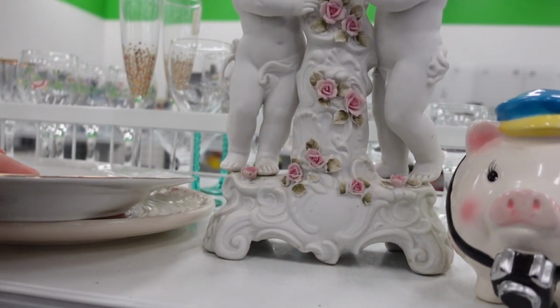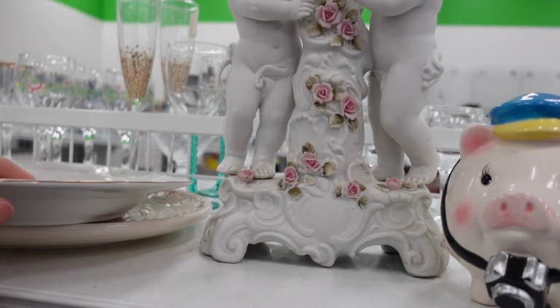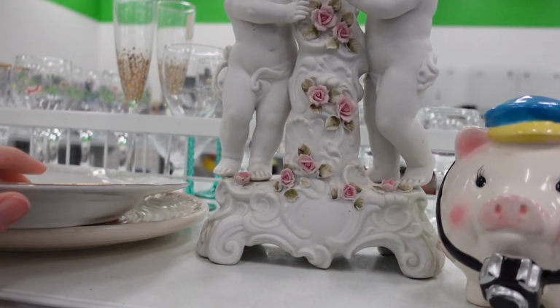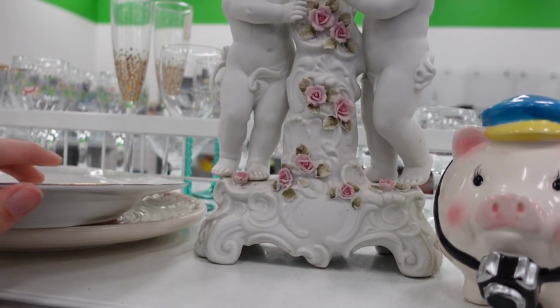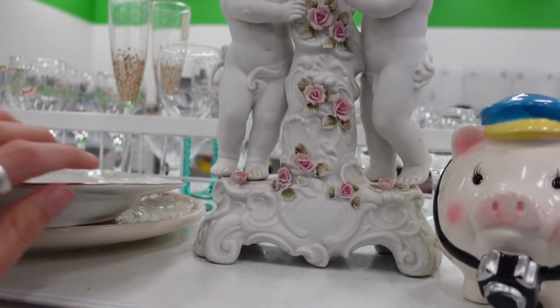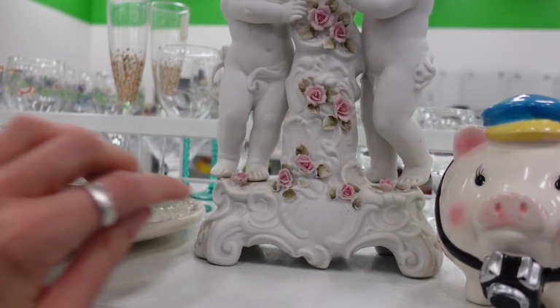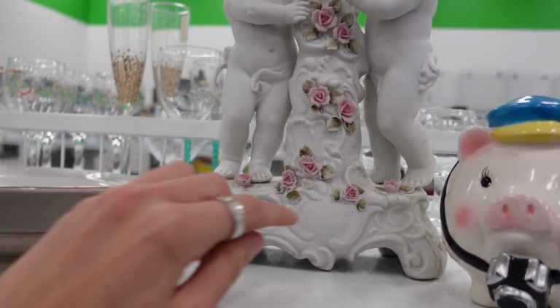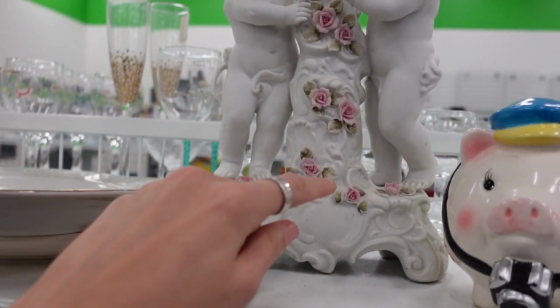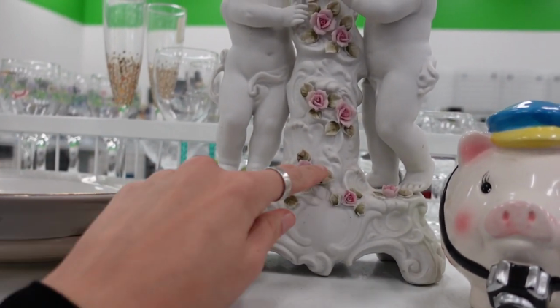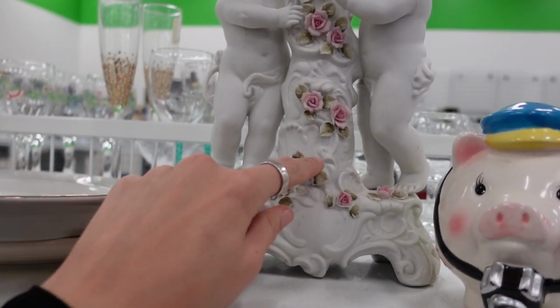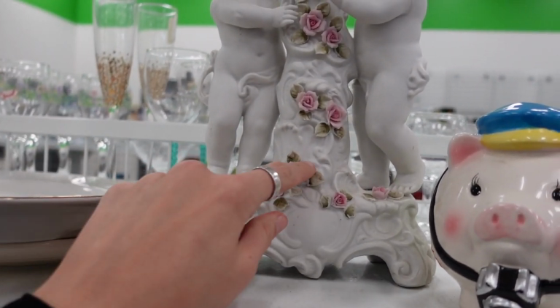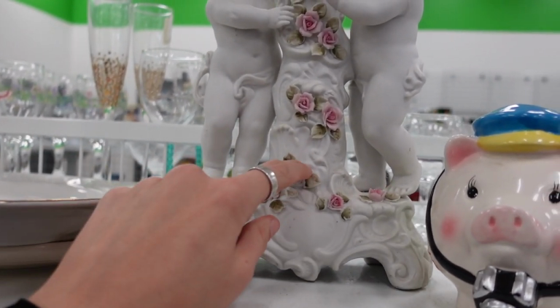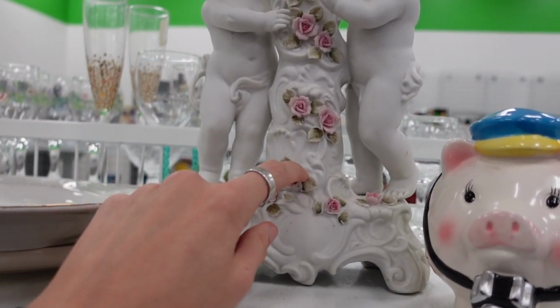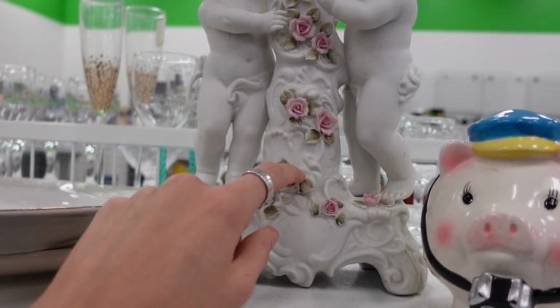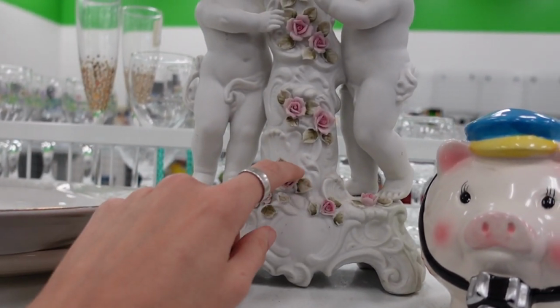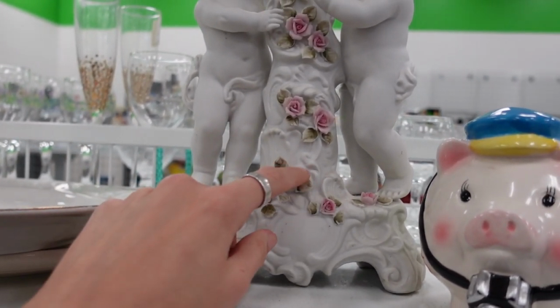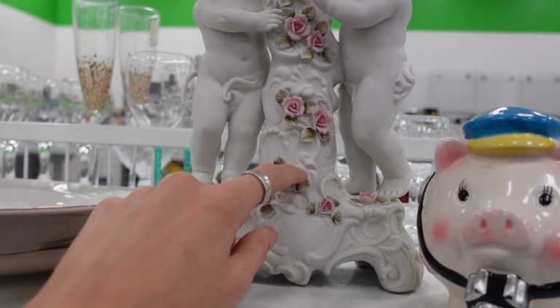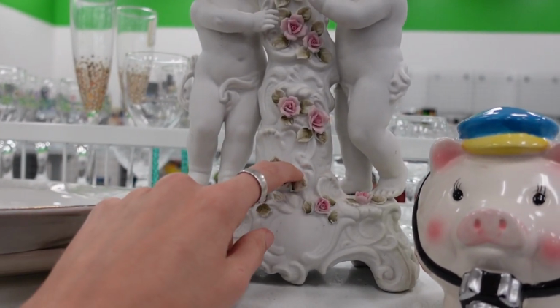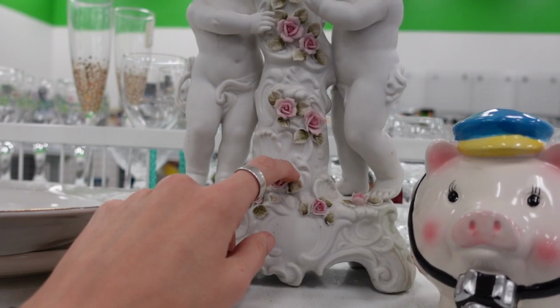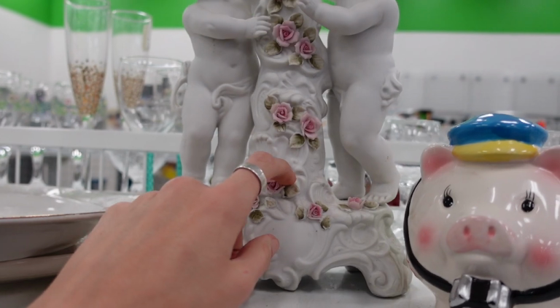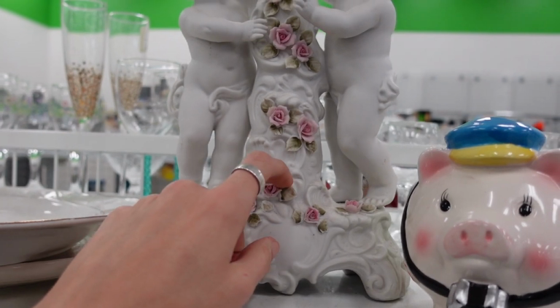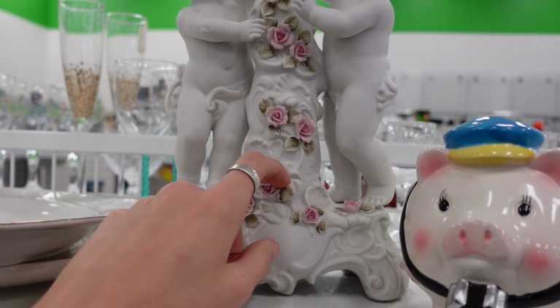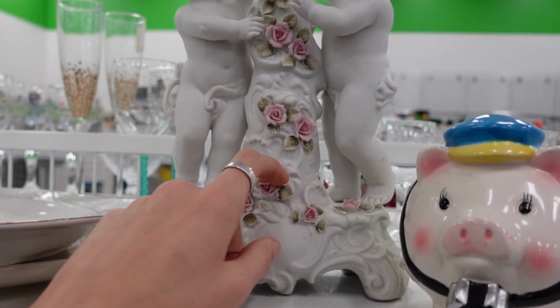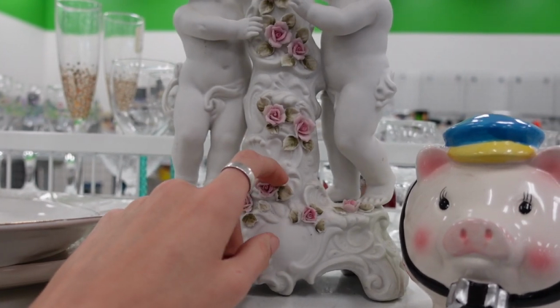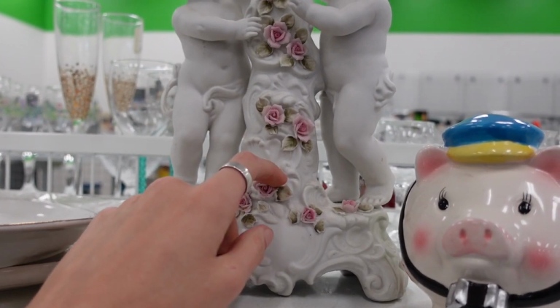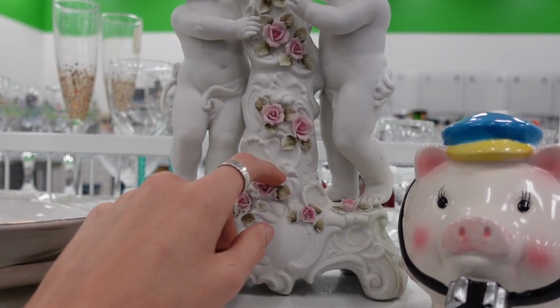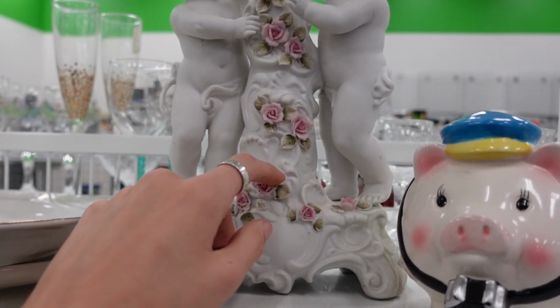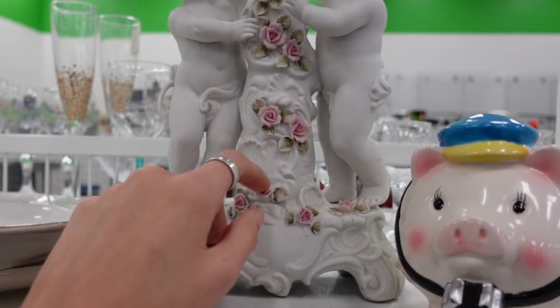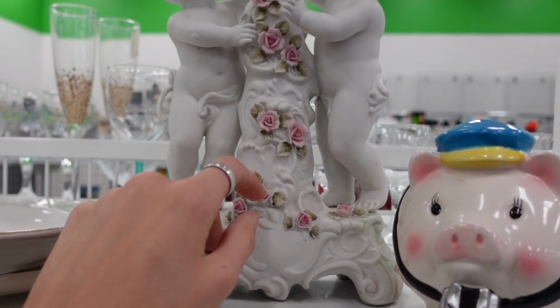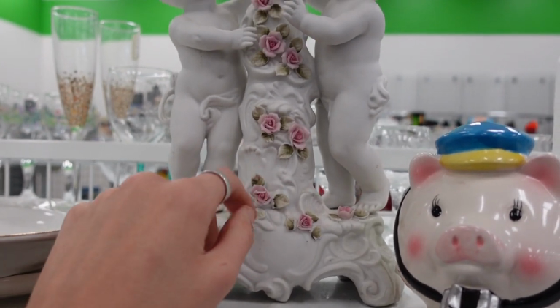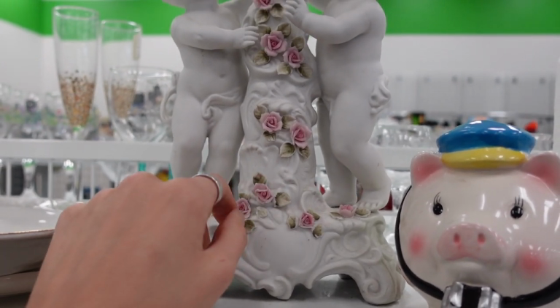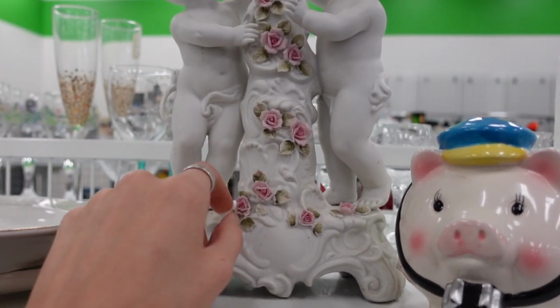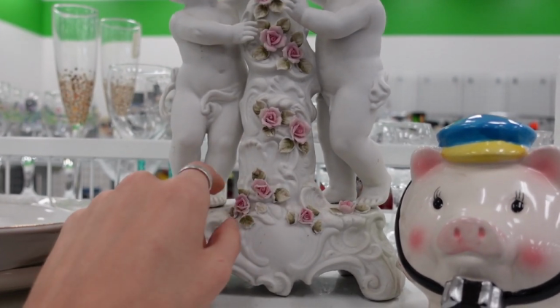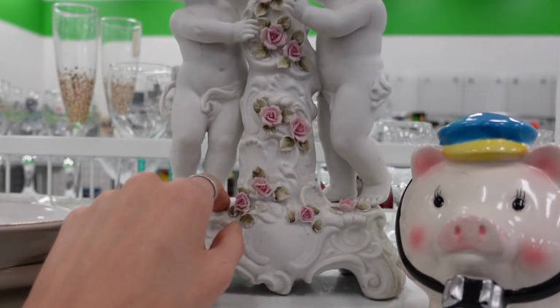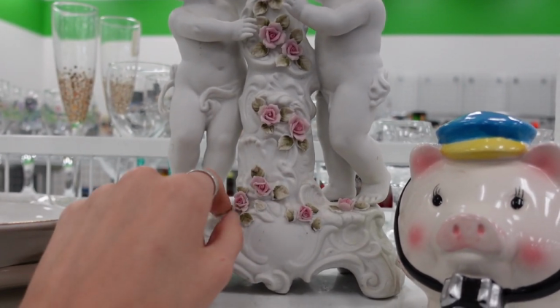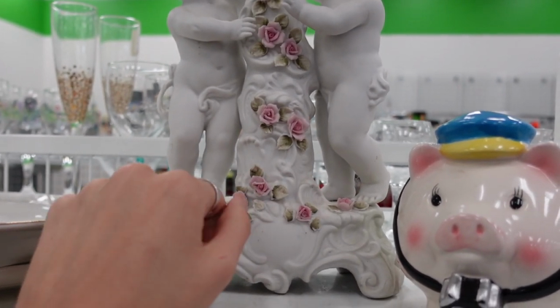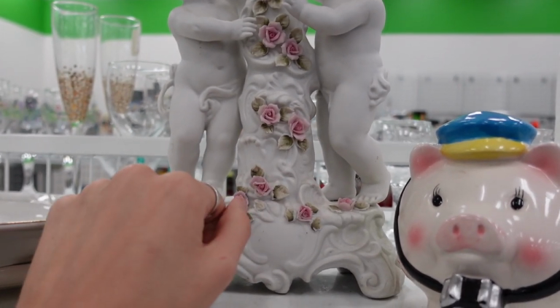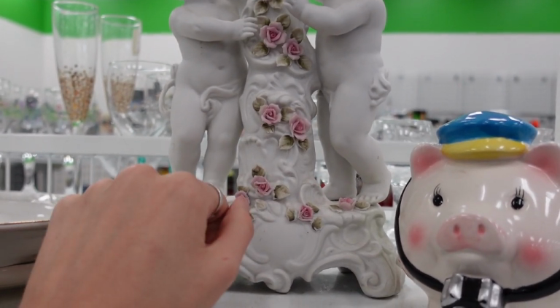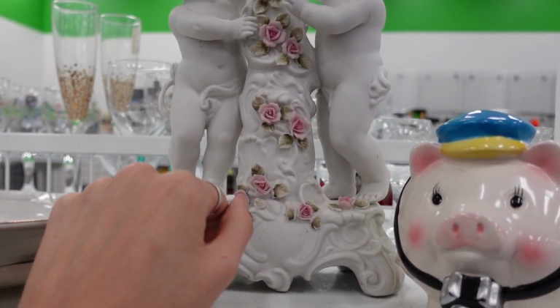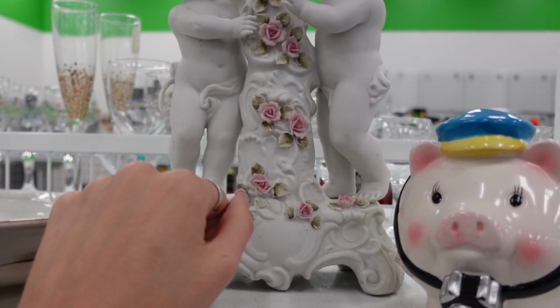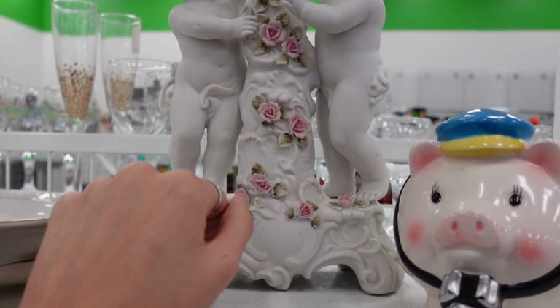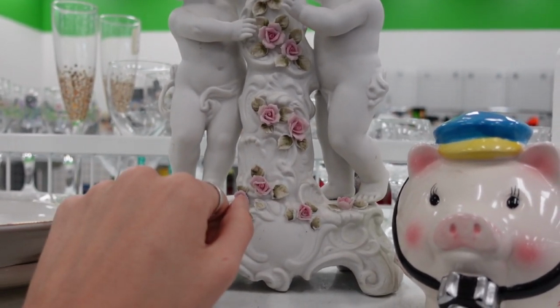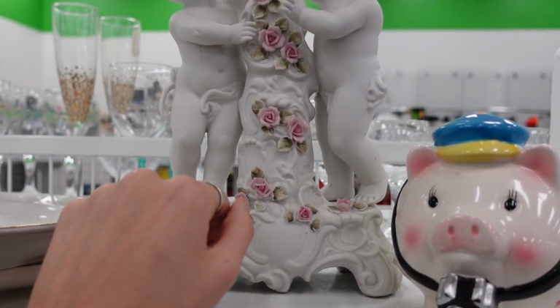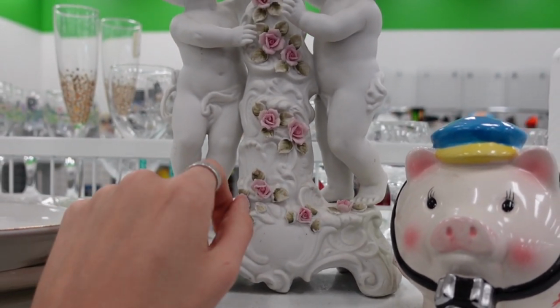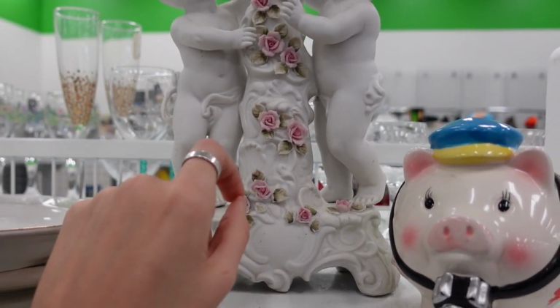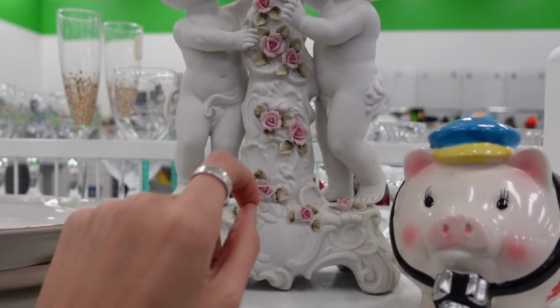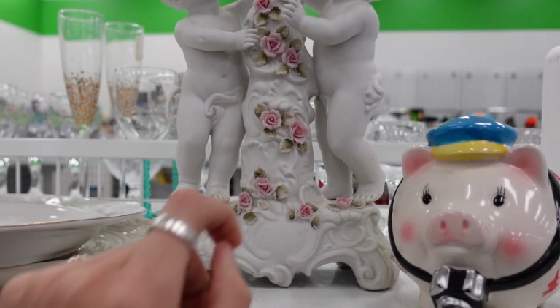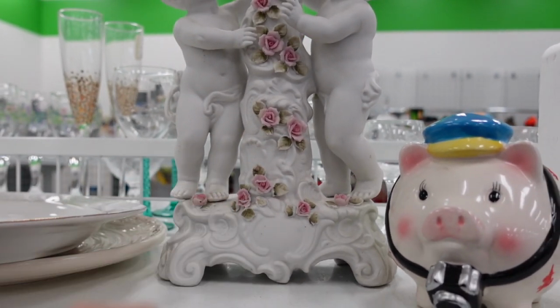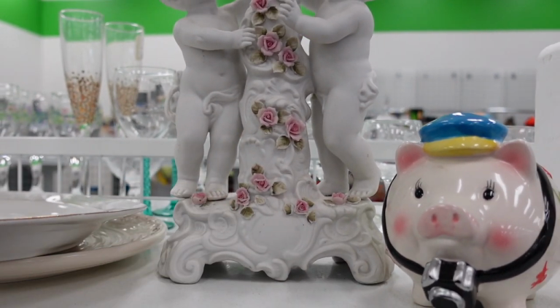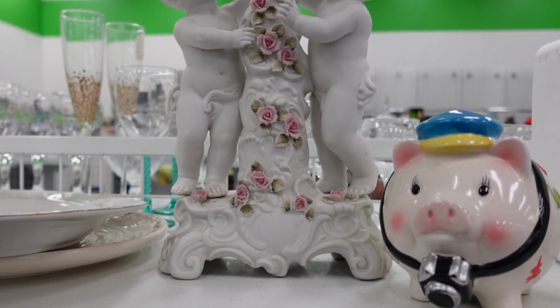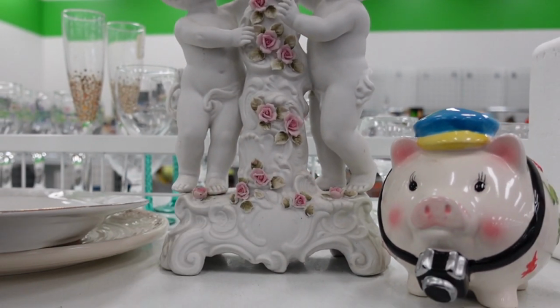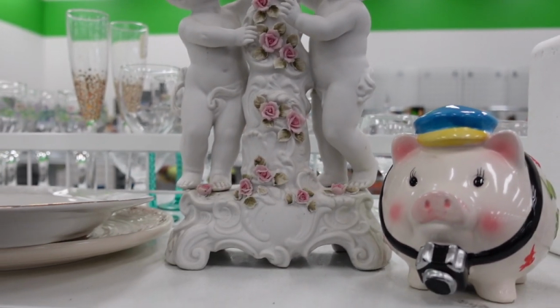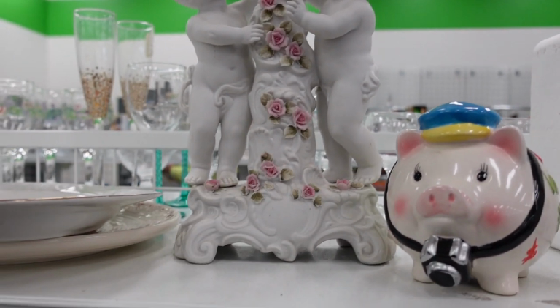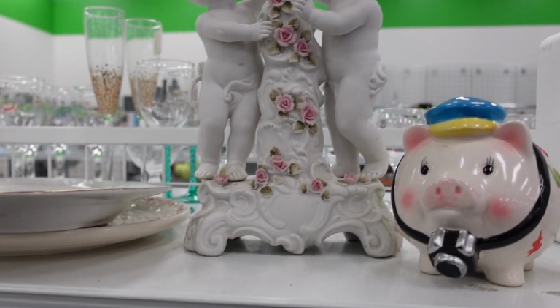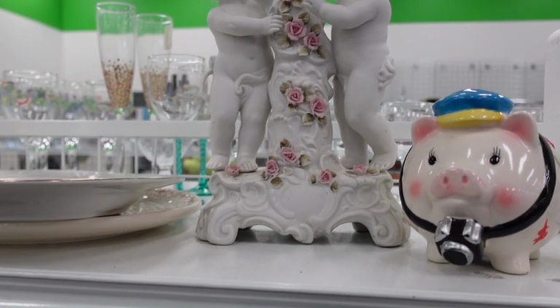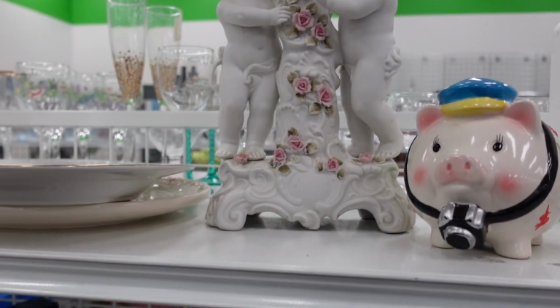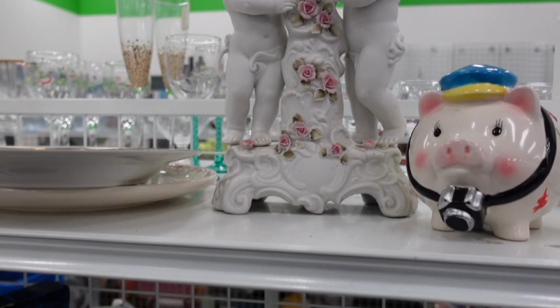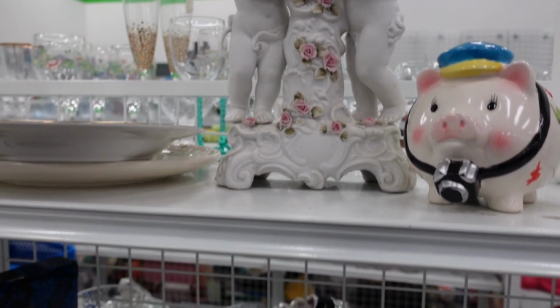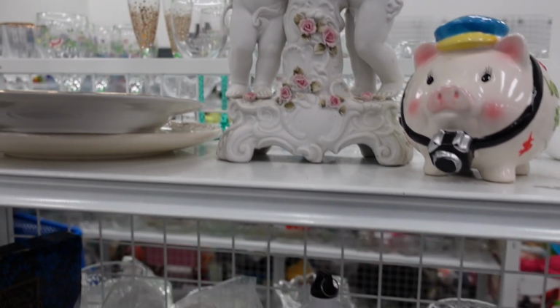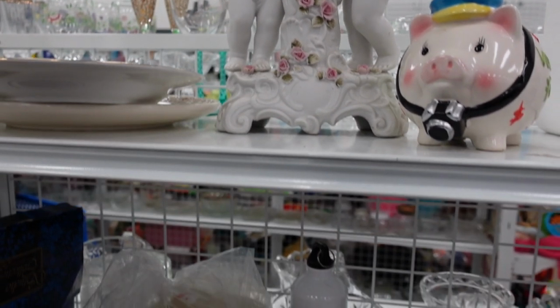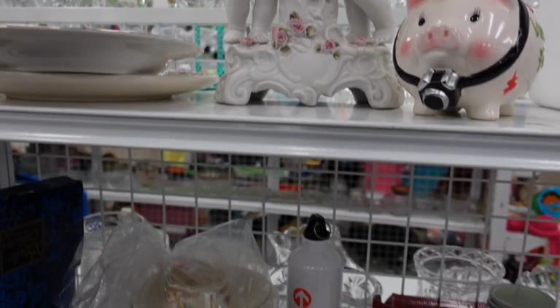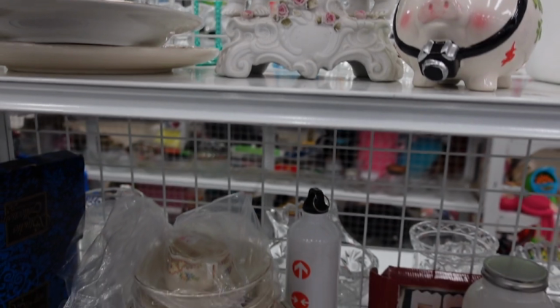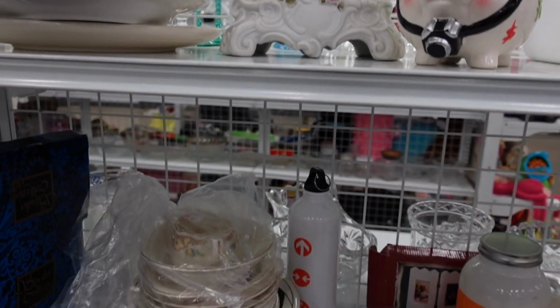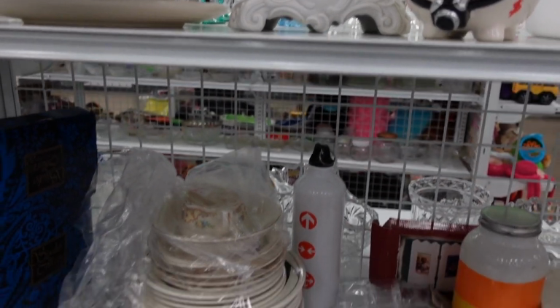I loved this porcelain piece right here, but unfortunately you can see there is a lot of damage on it.